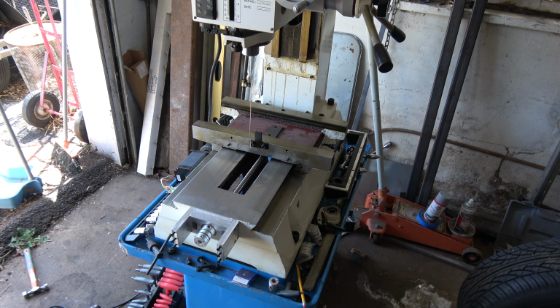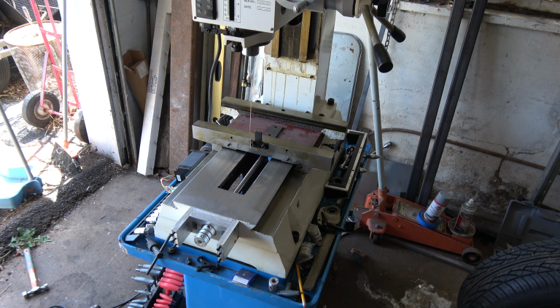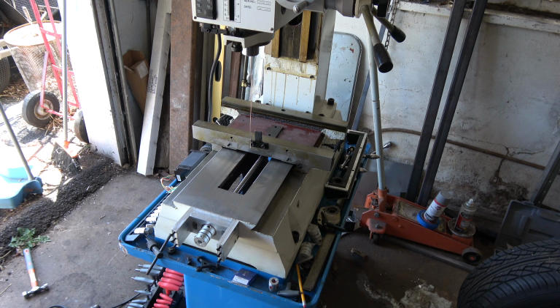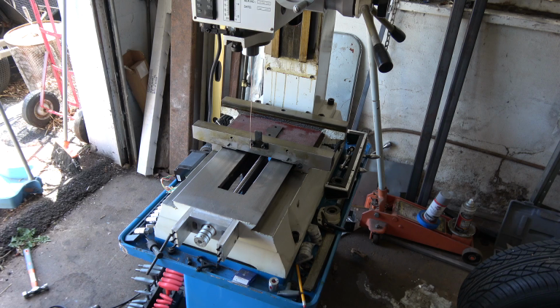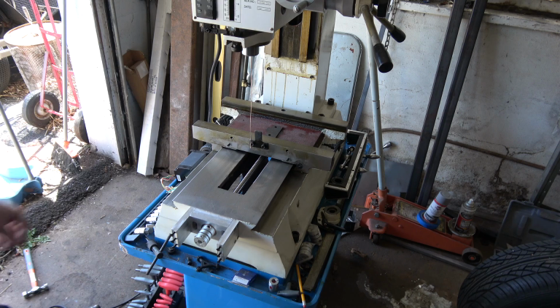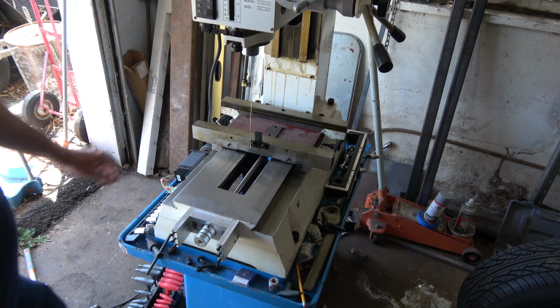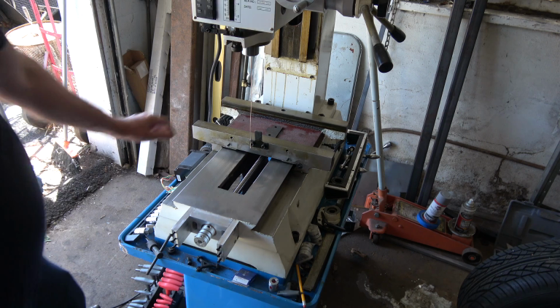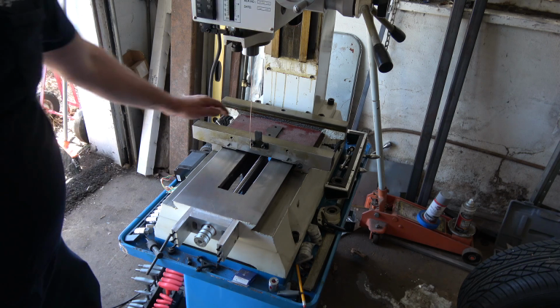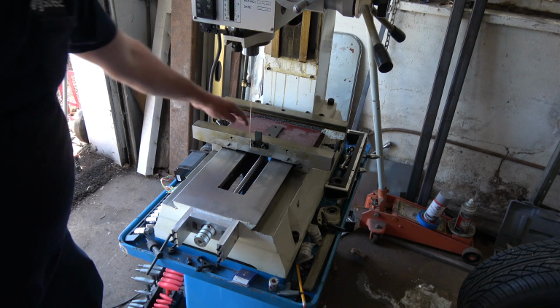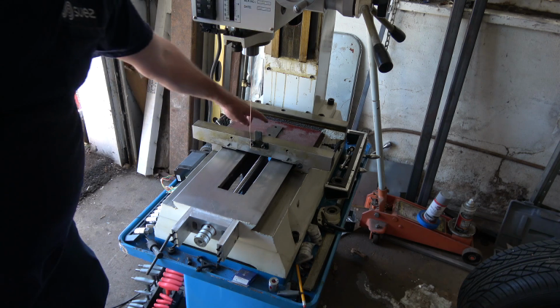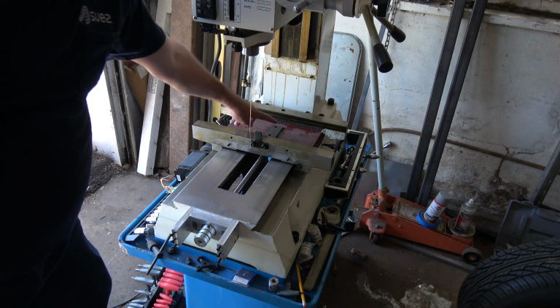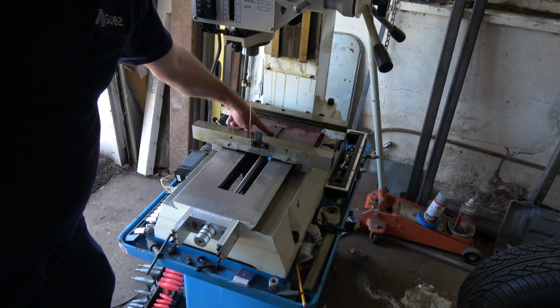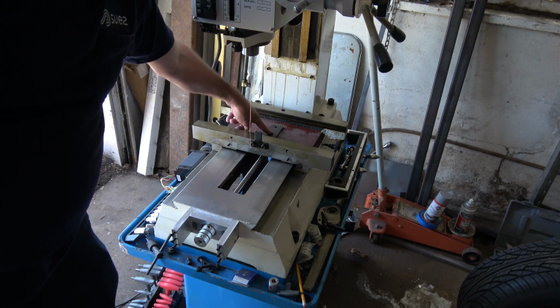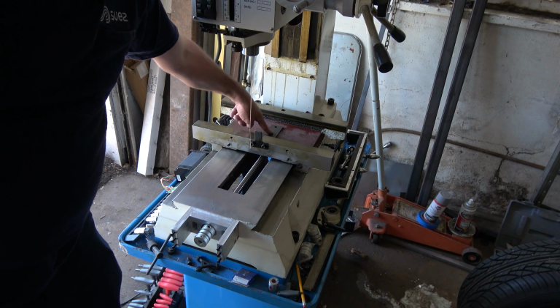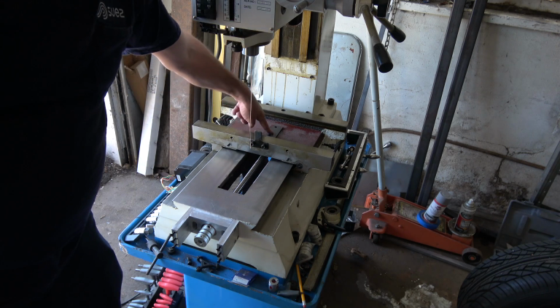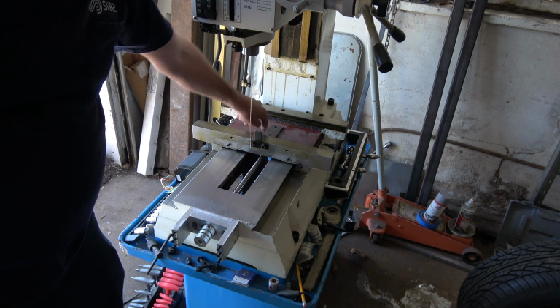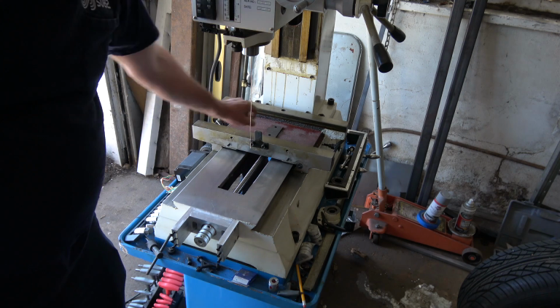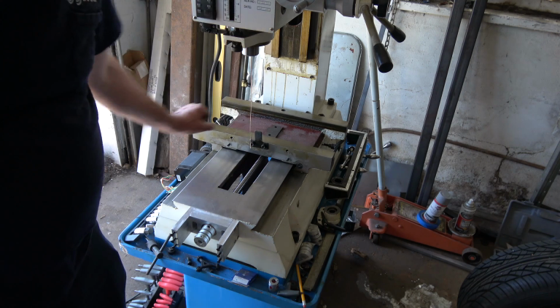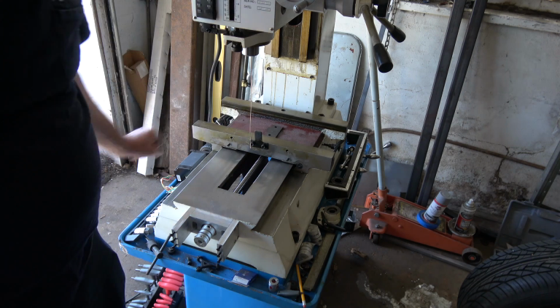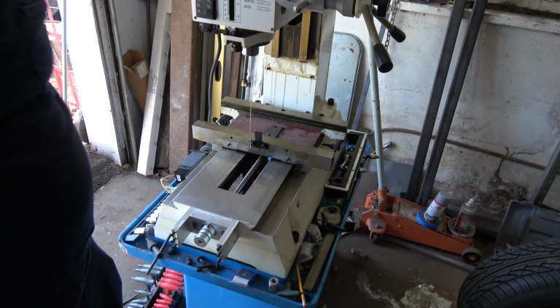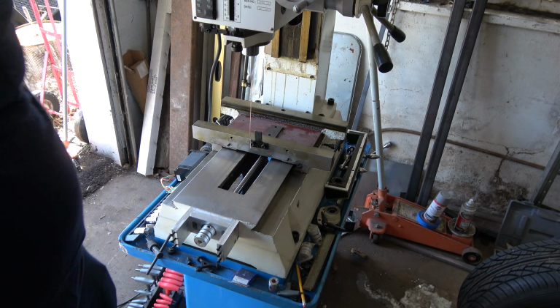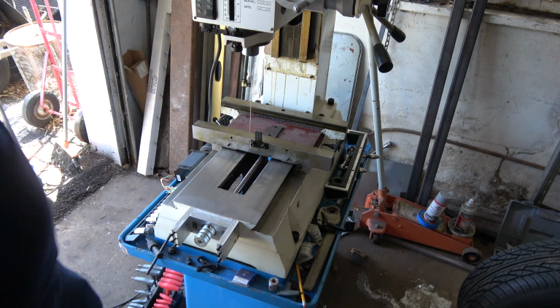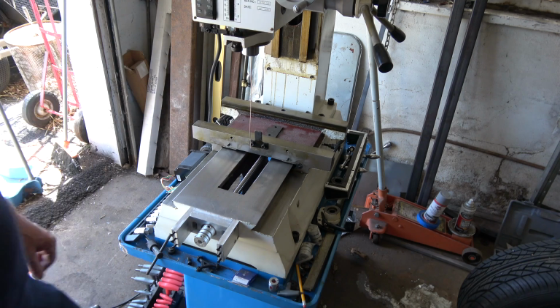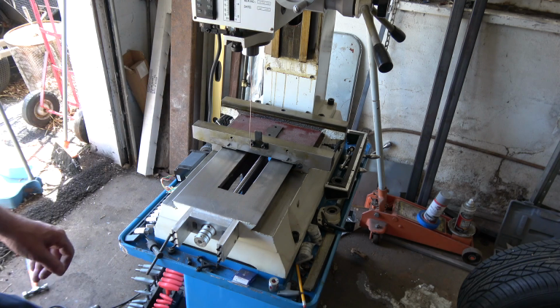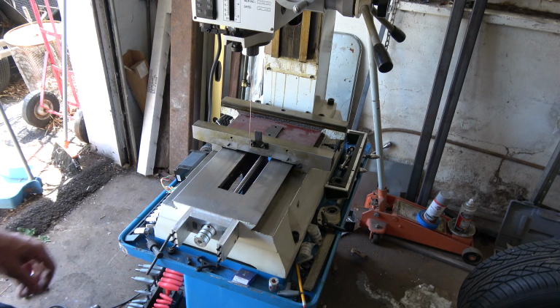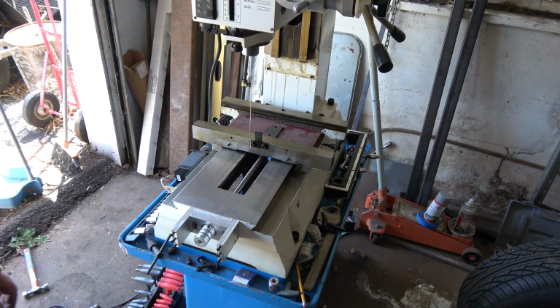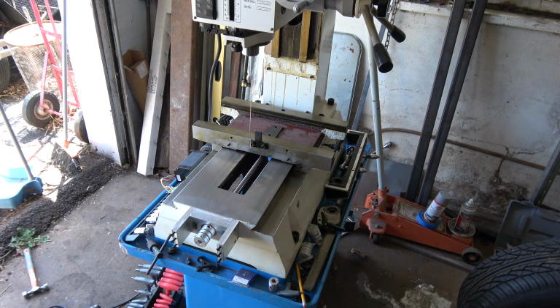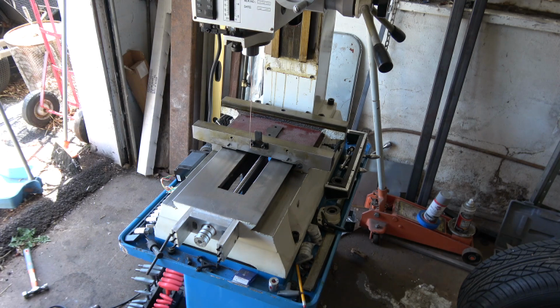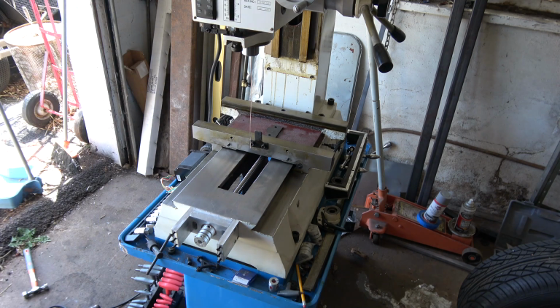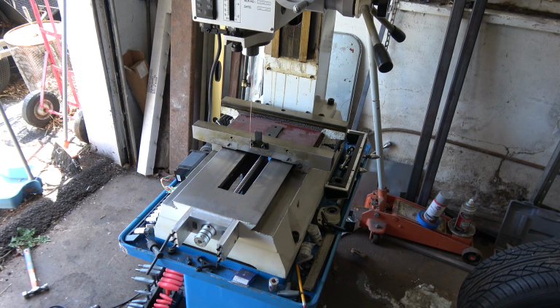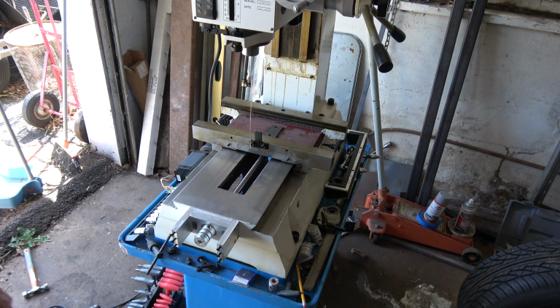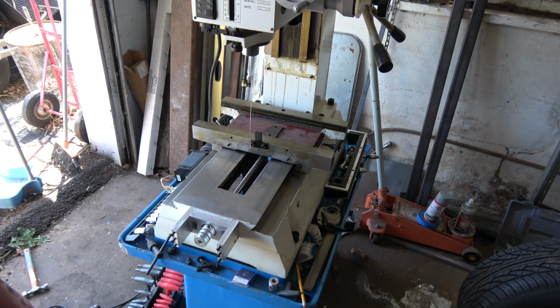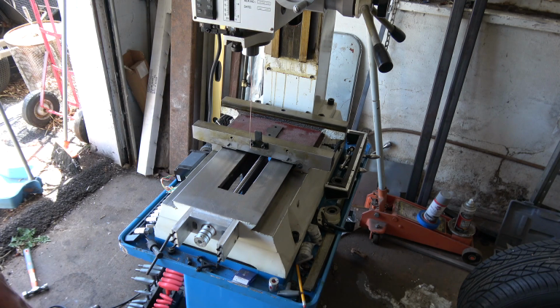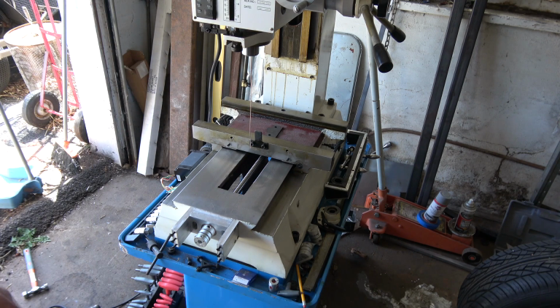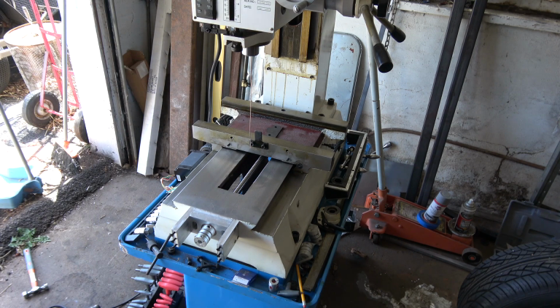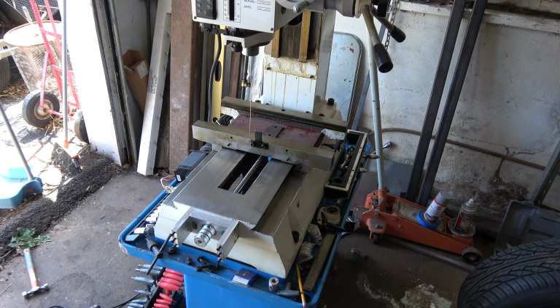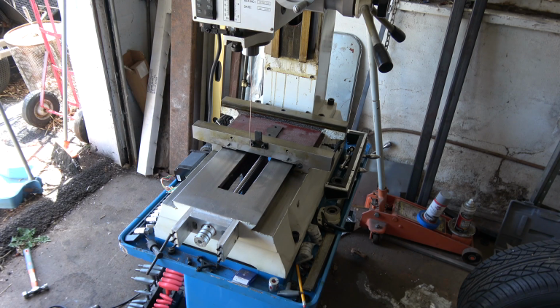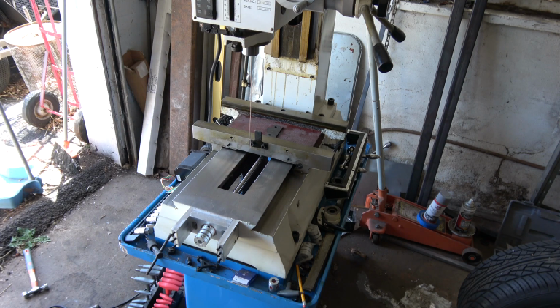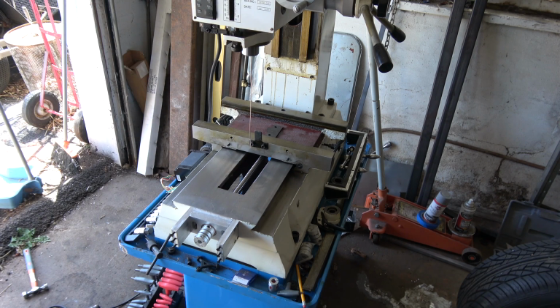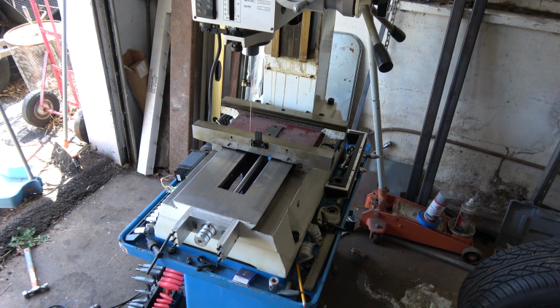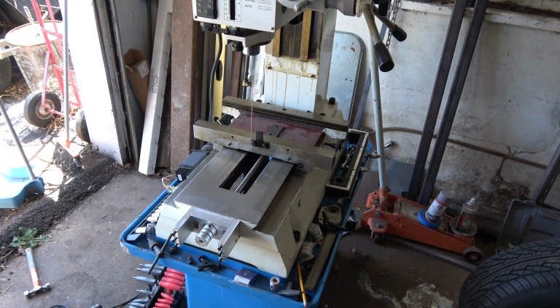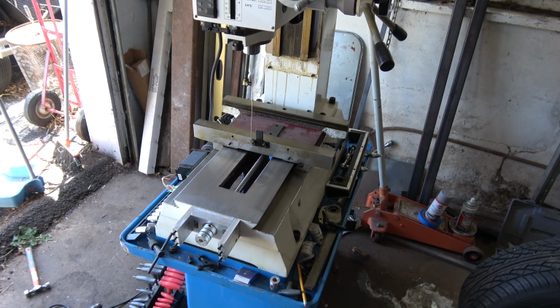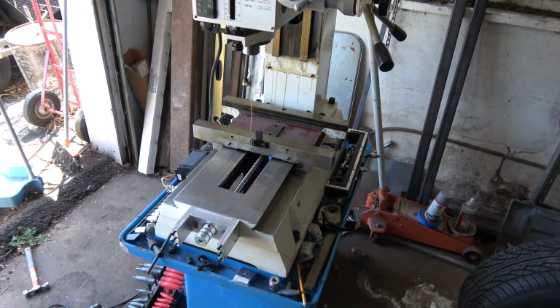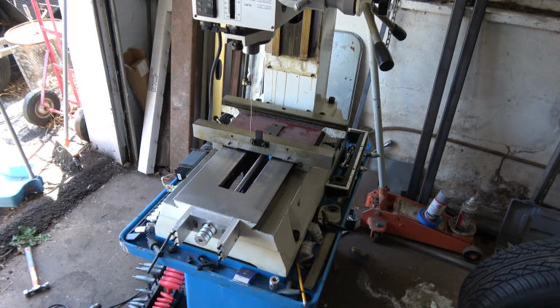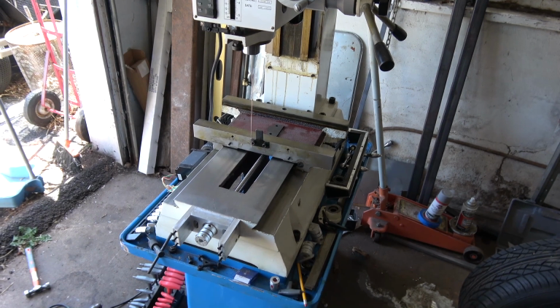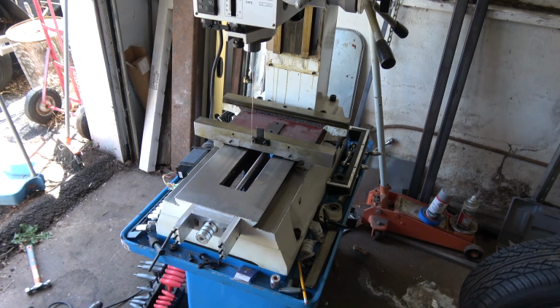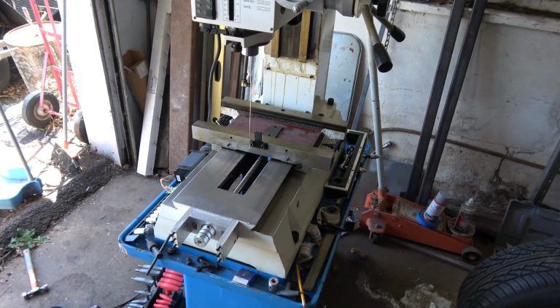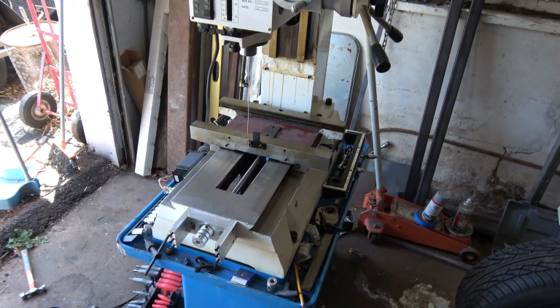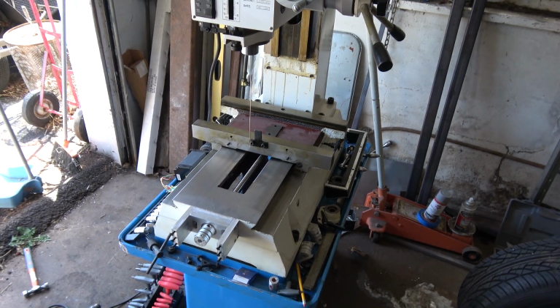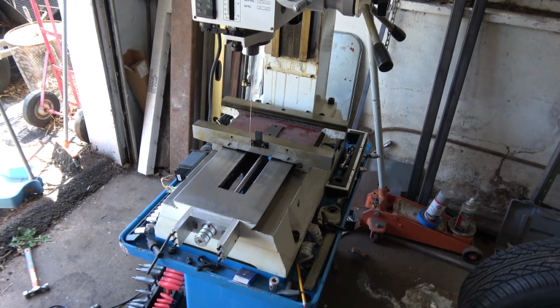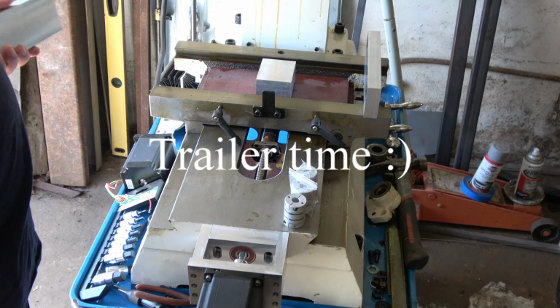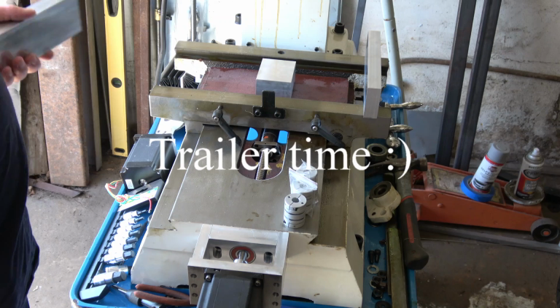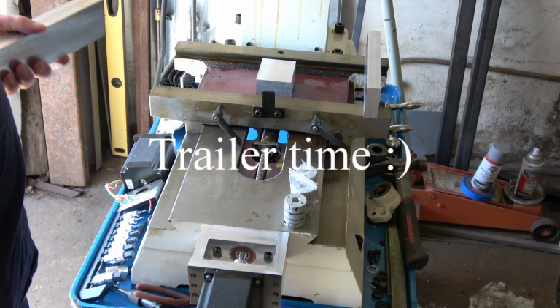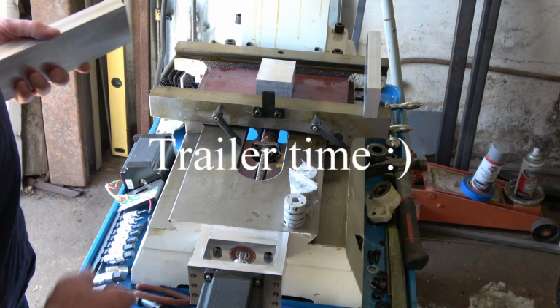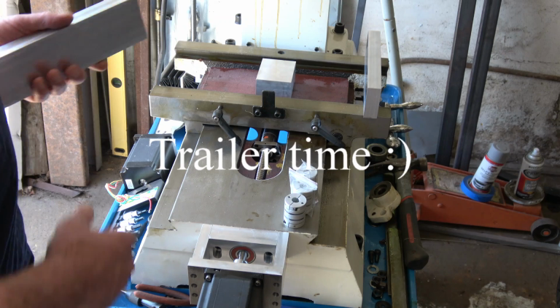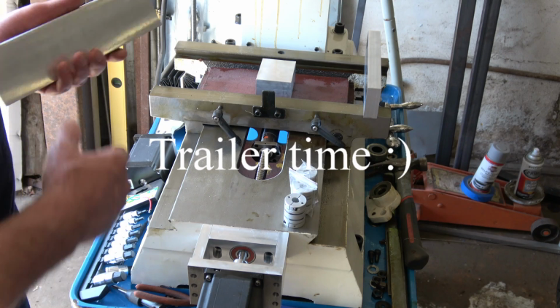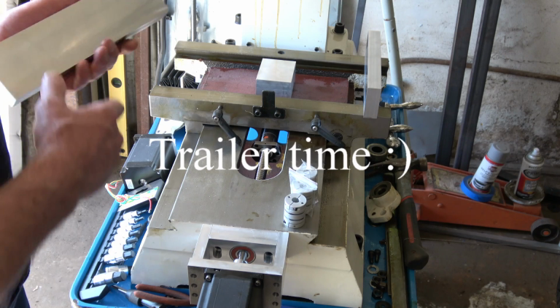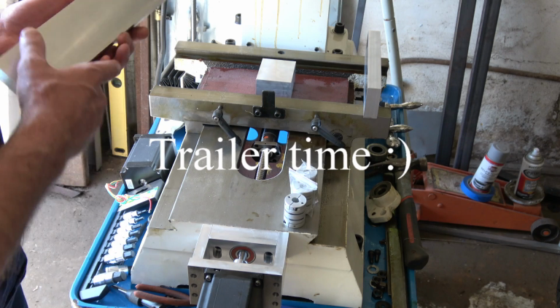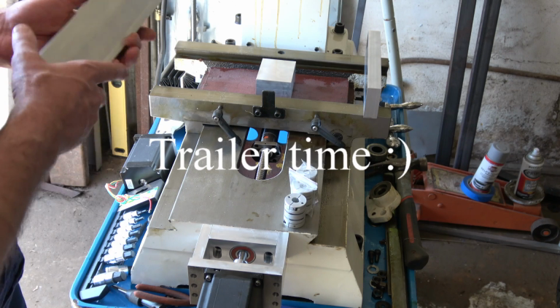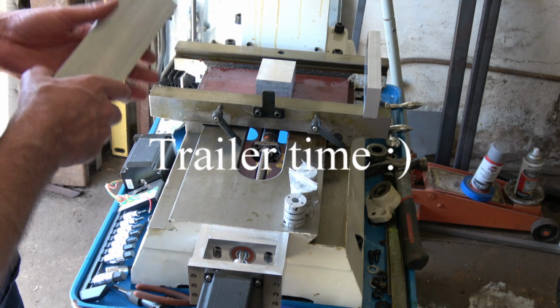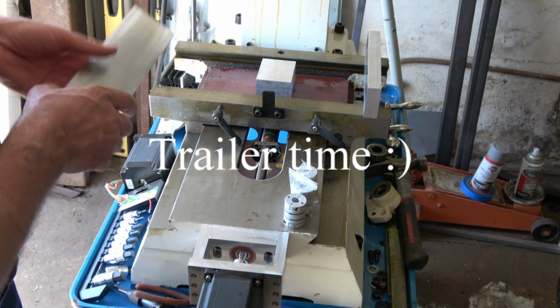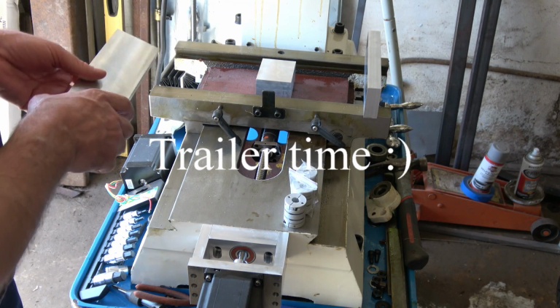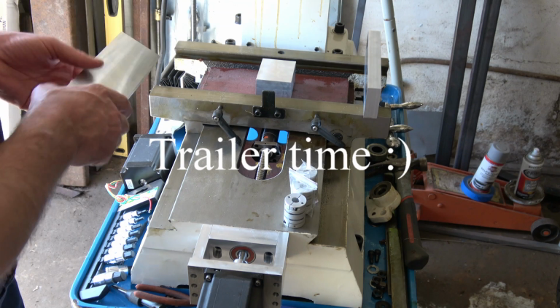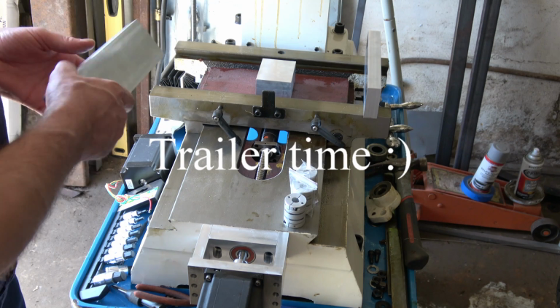Alright, I'm going to go ahead and mill this down flush. Seriously, dogs — I'm going to skip this part.